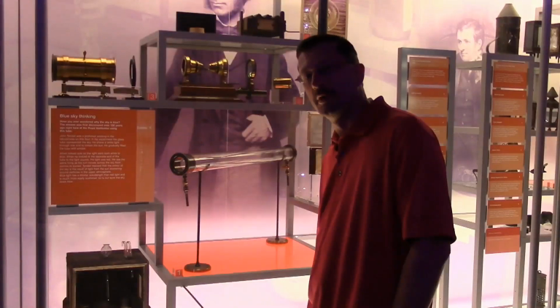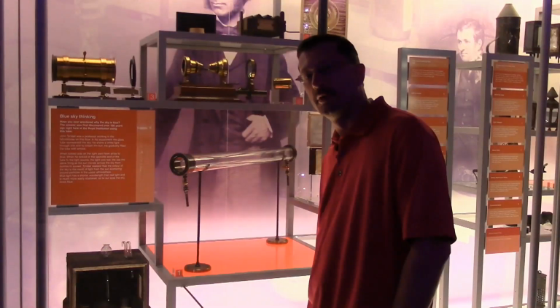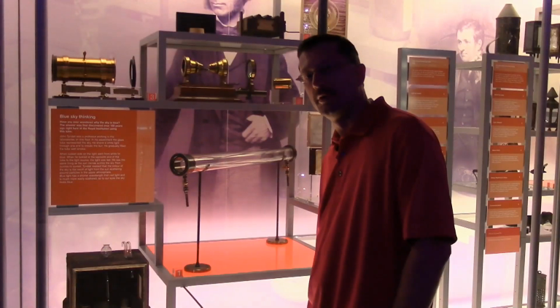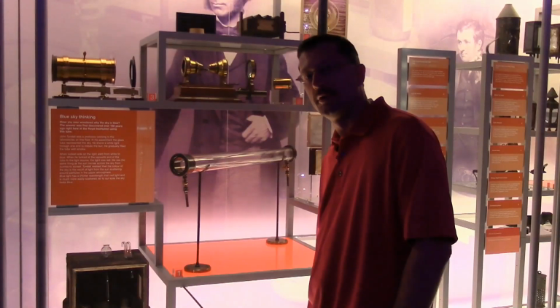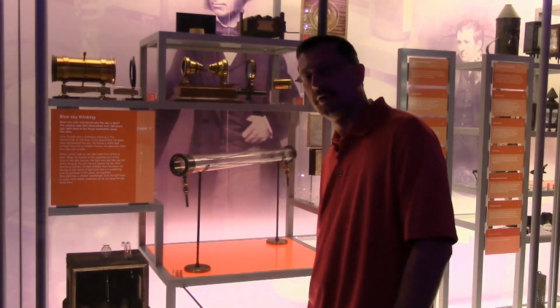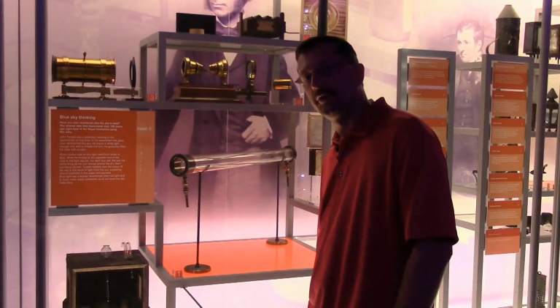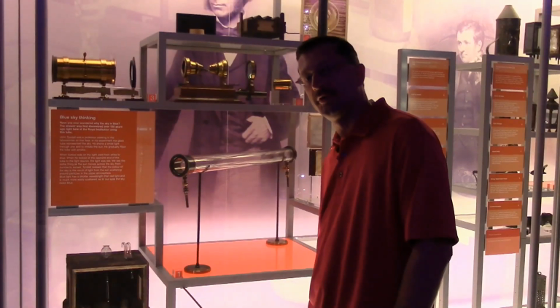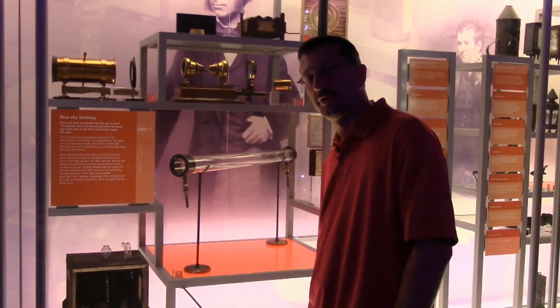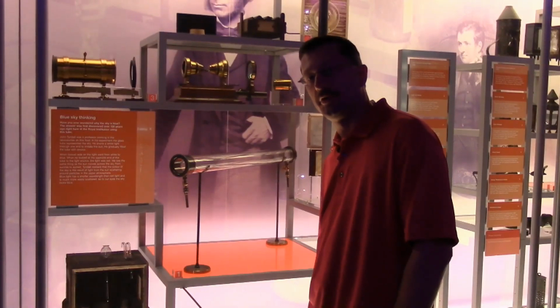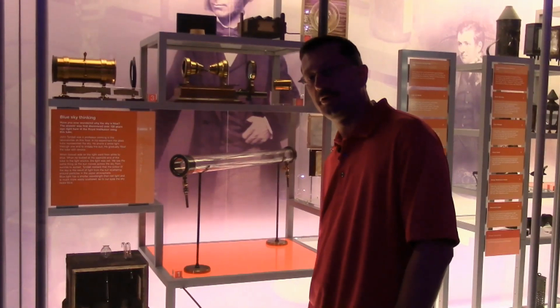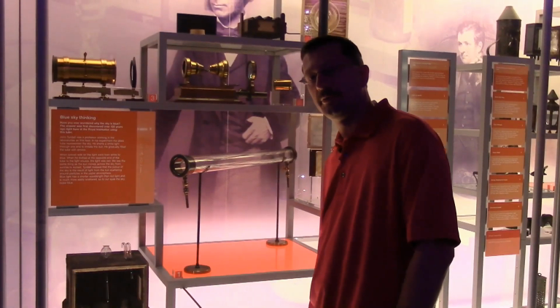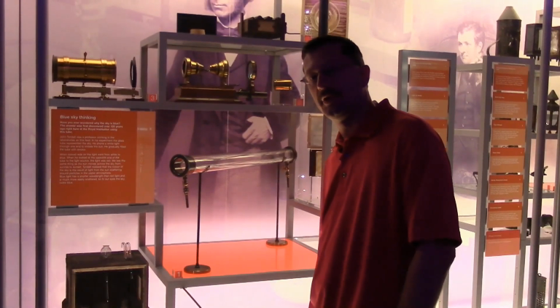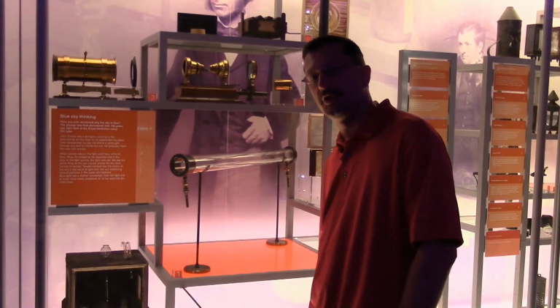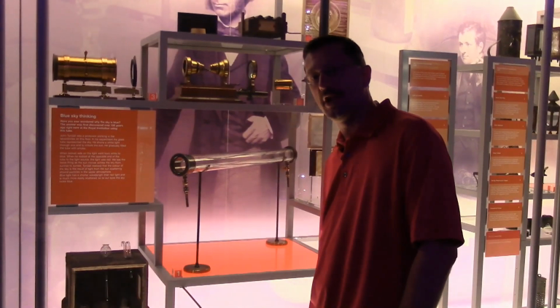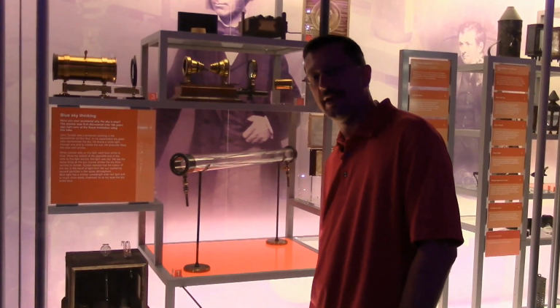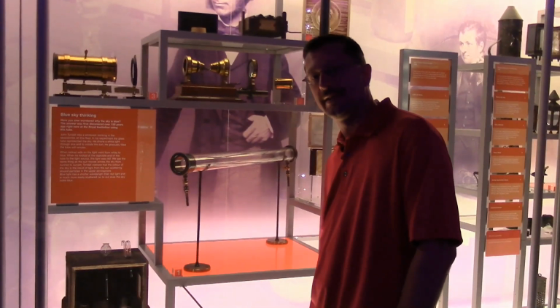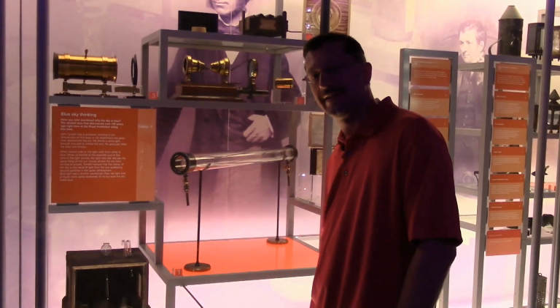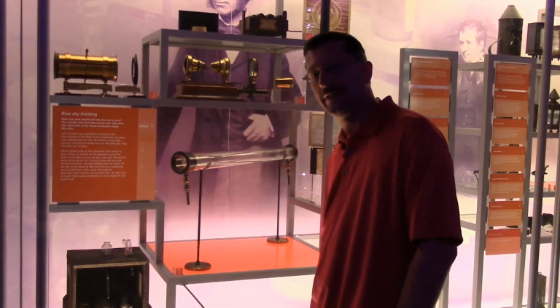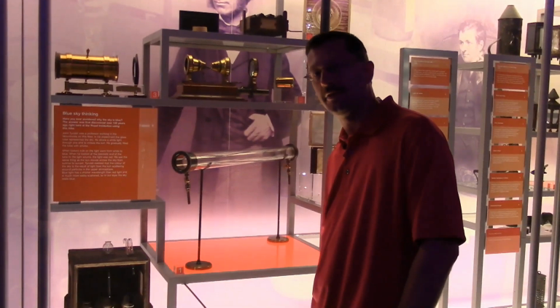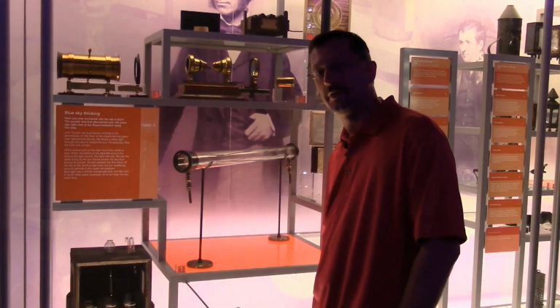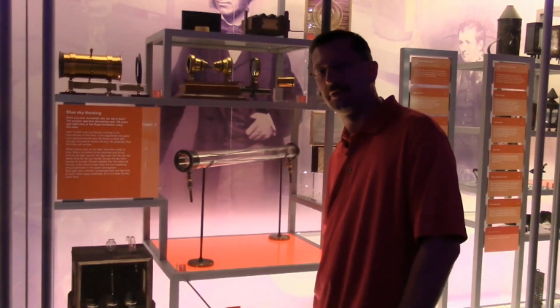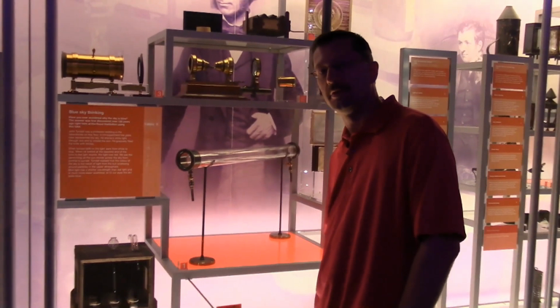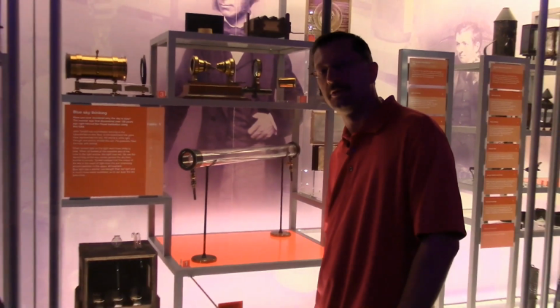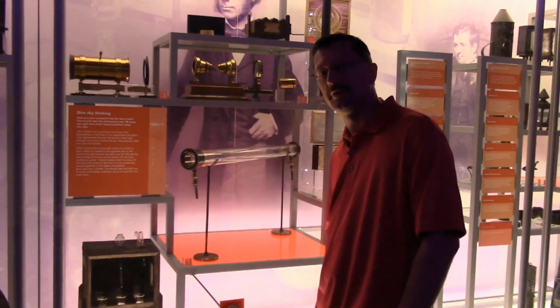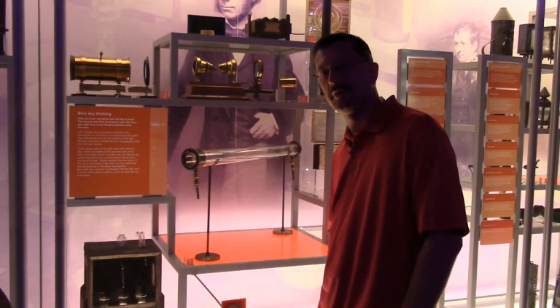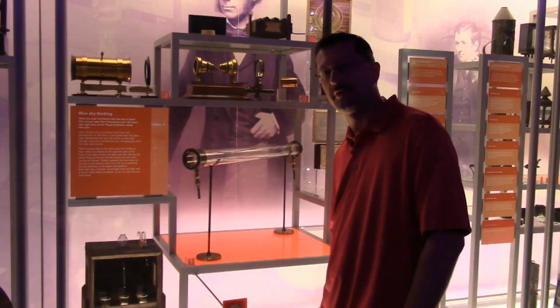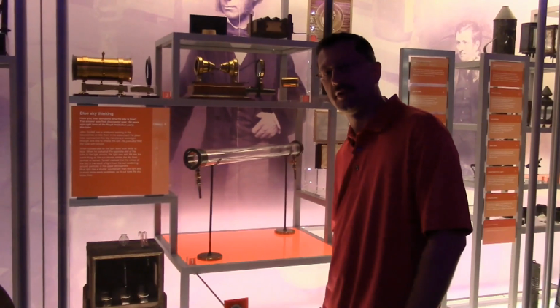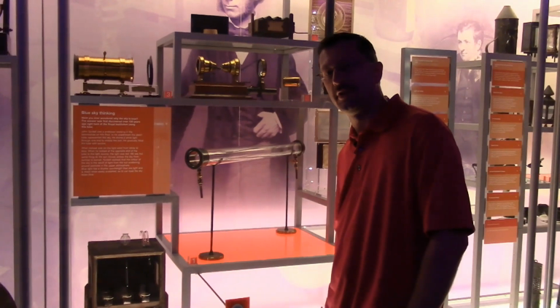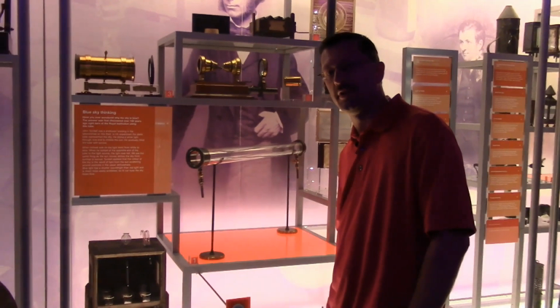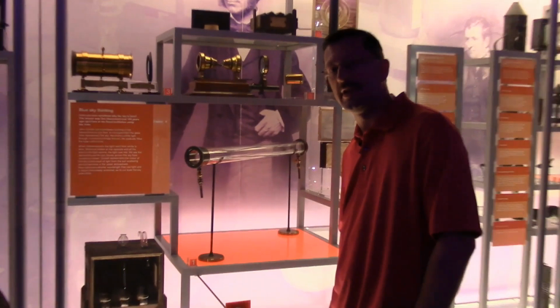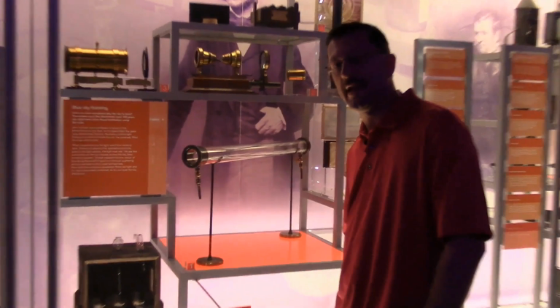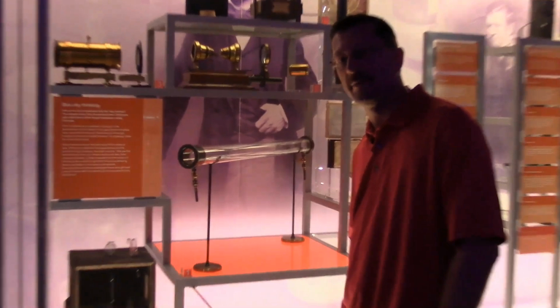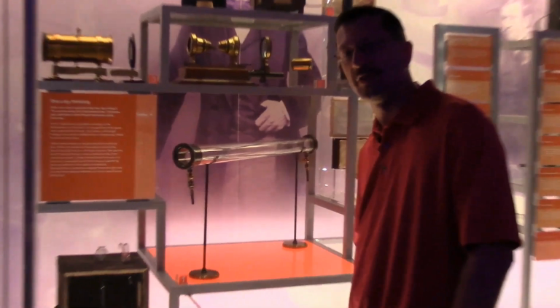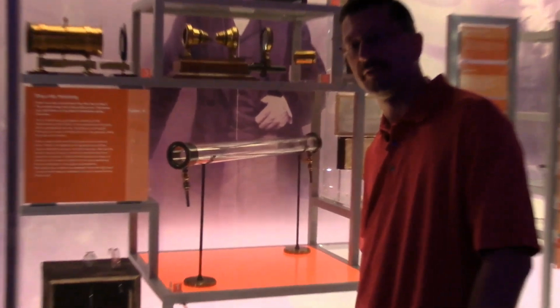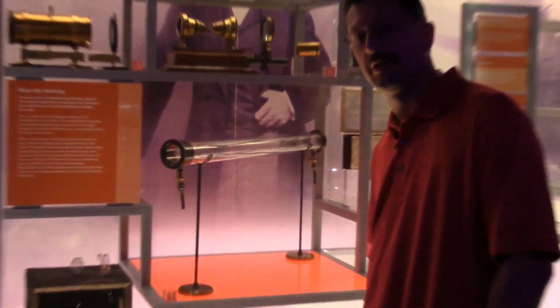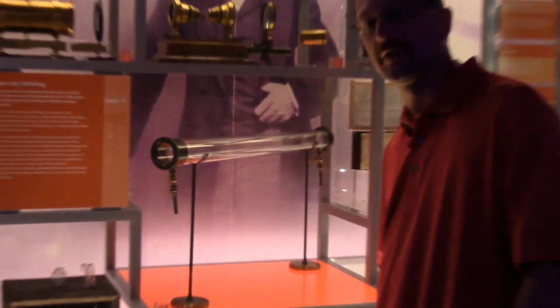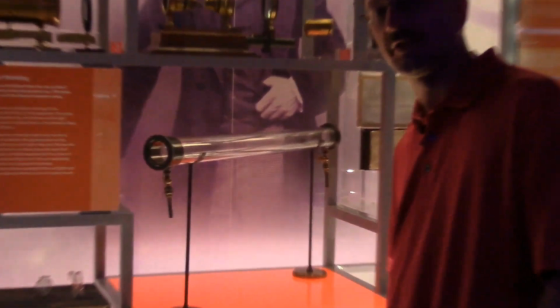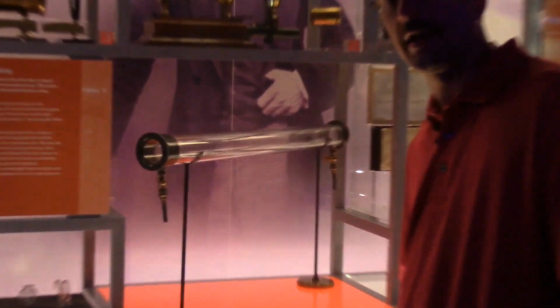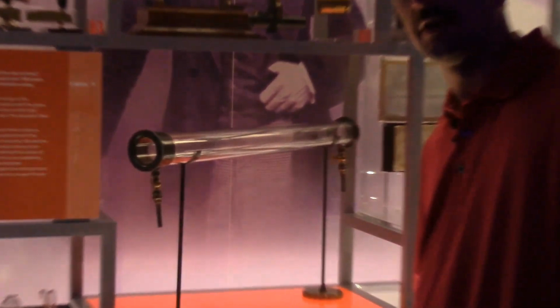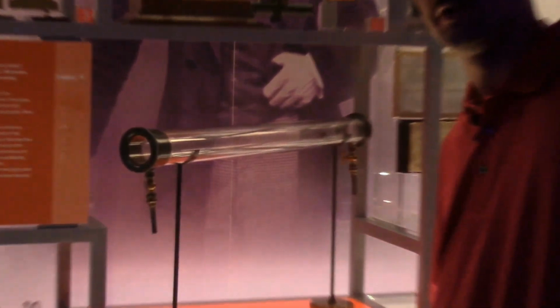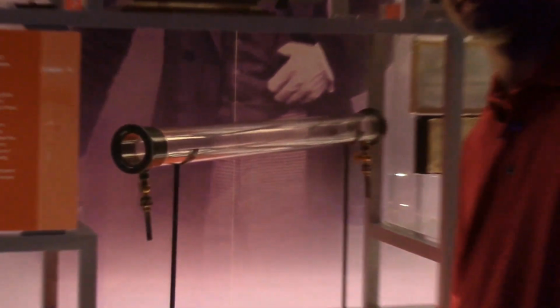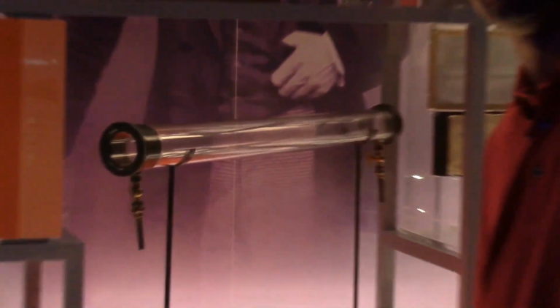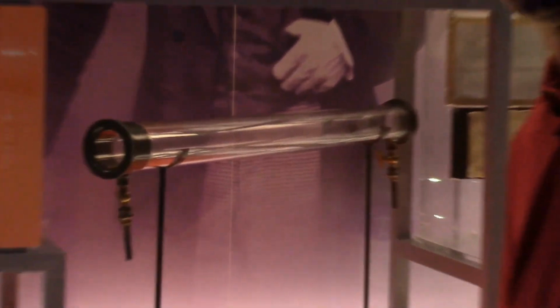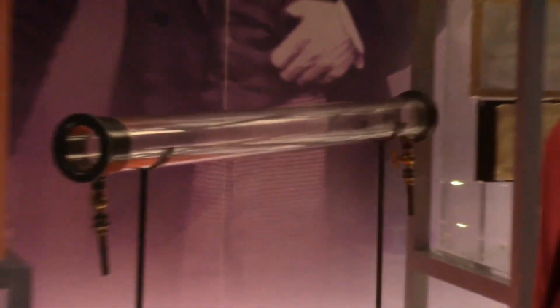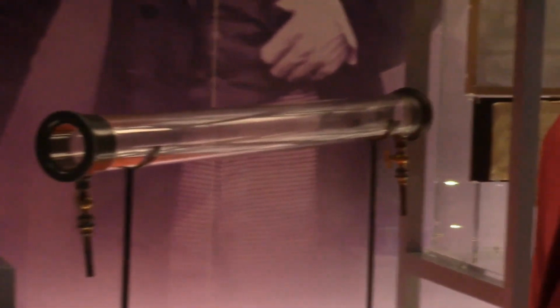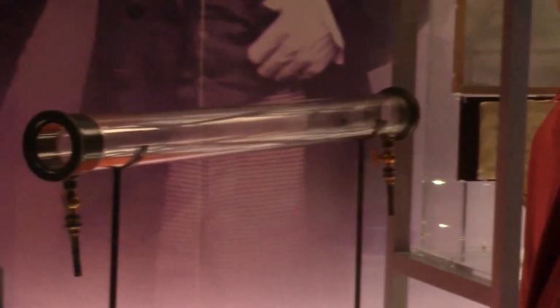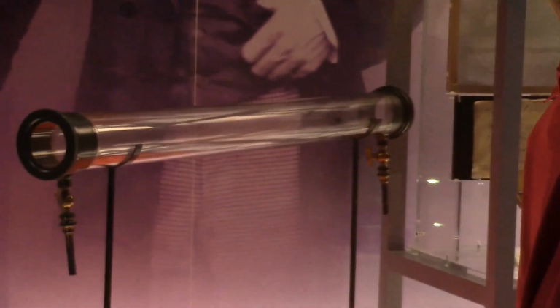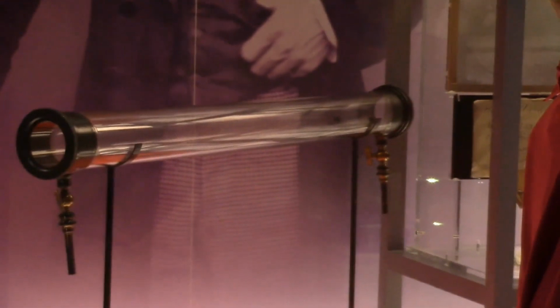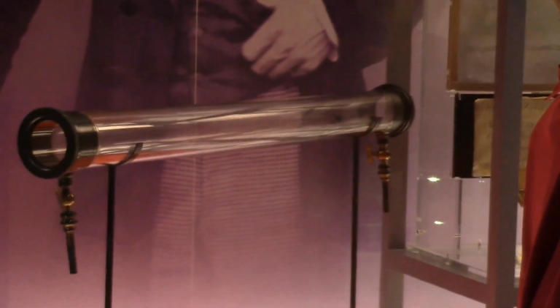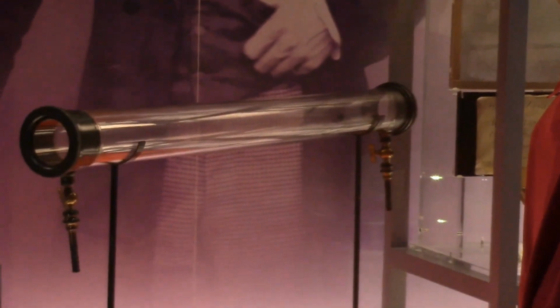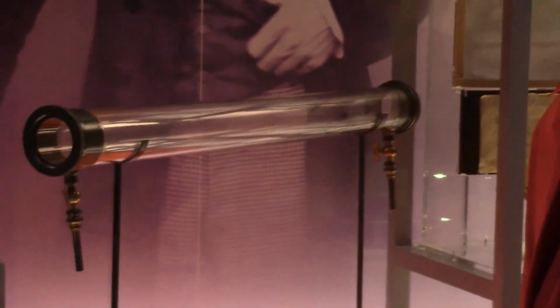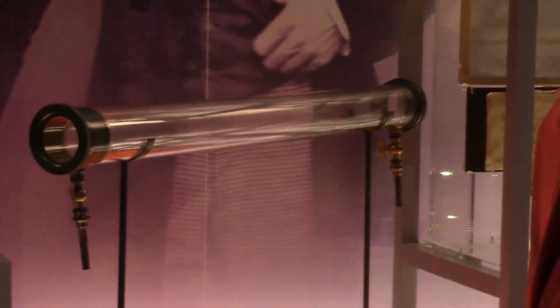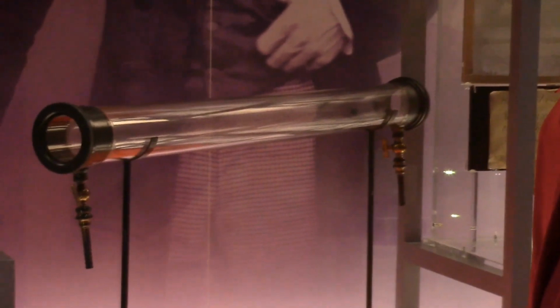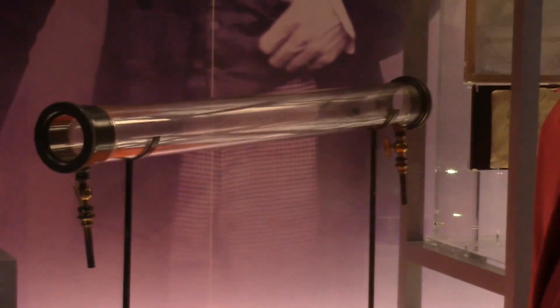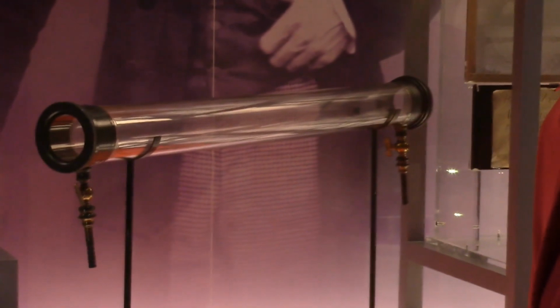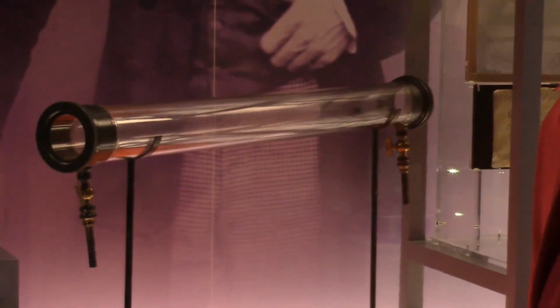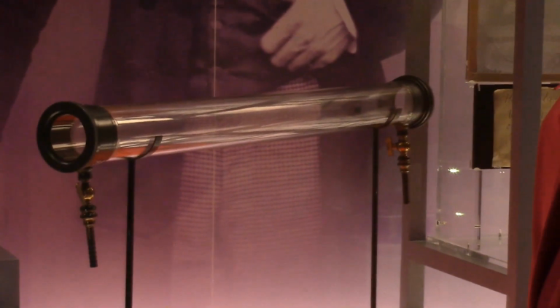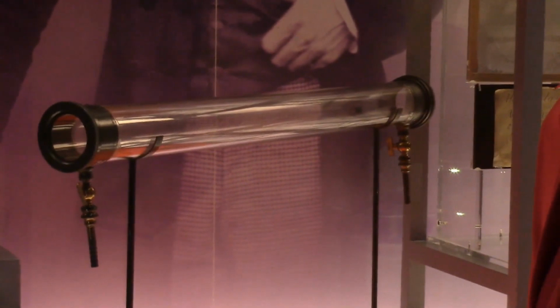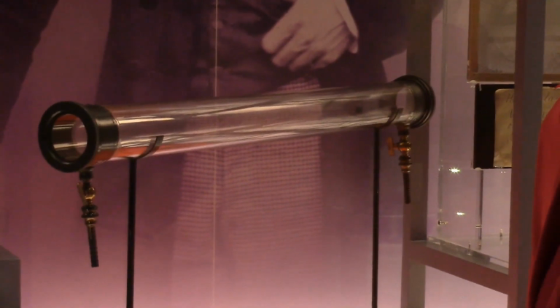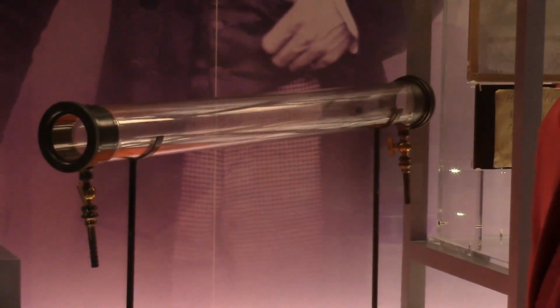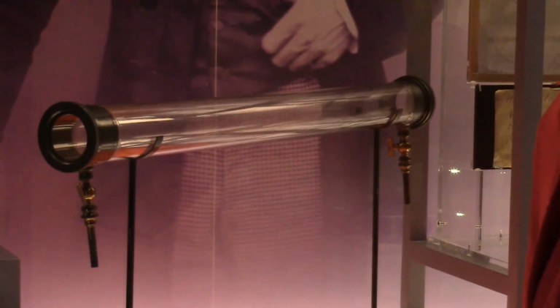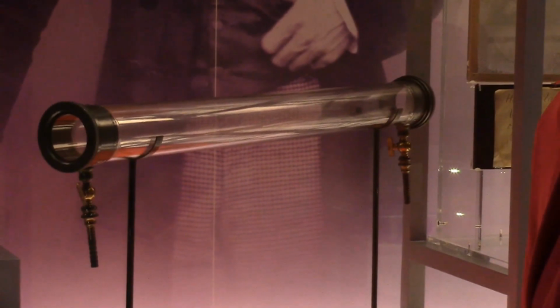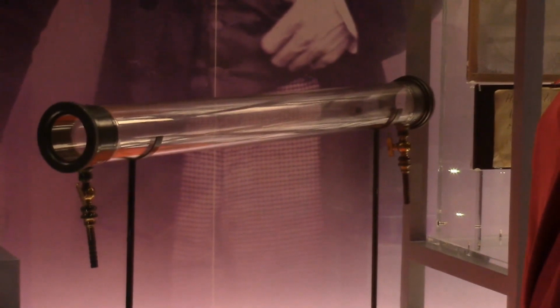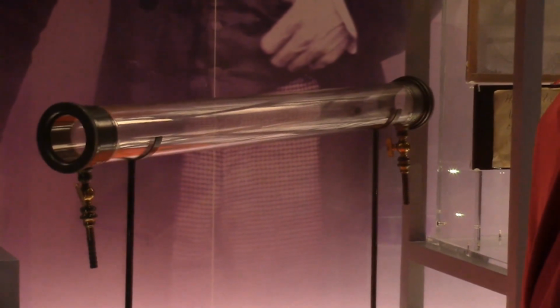This is a tube that John Tyndall used to study the atmospheric scattering of light, showing why the sky is blue.